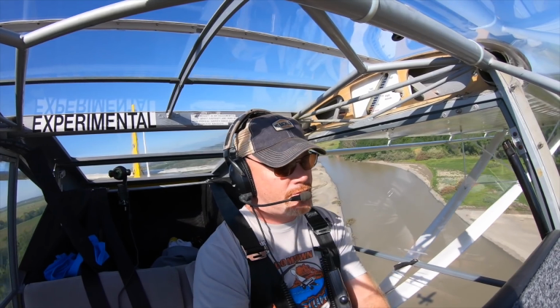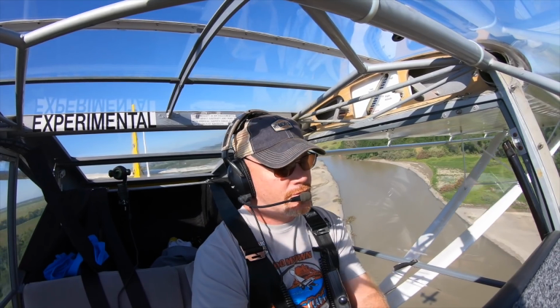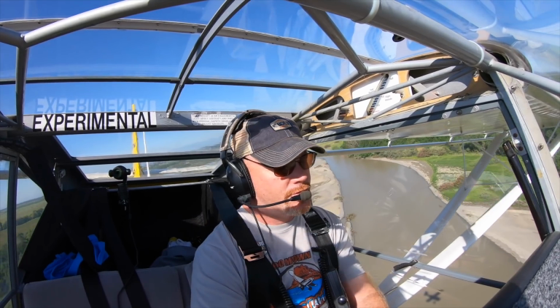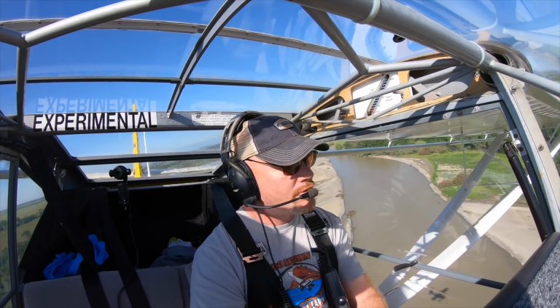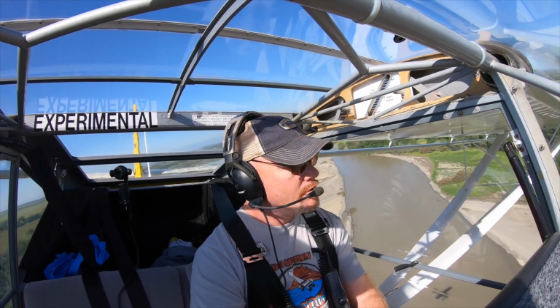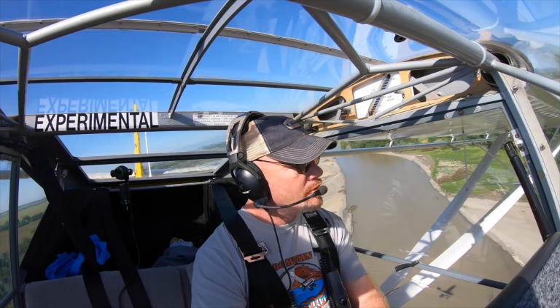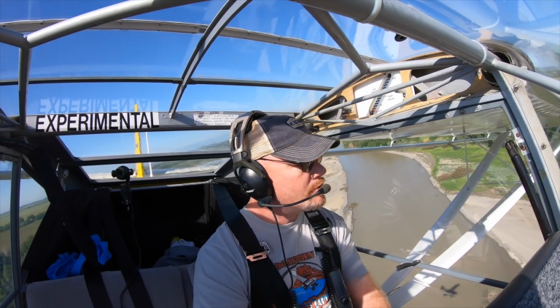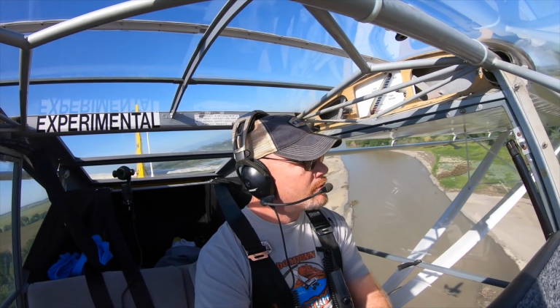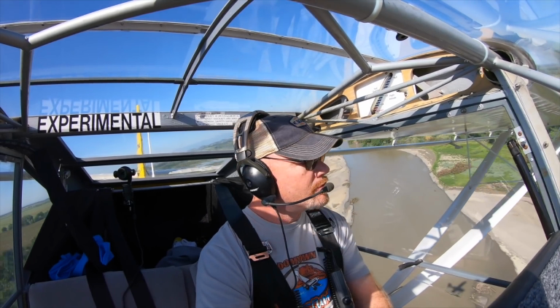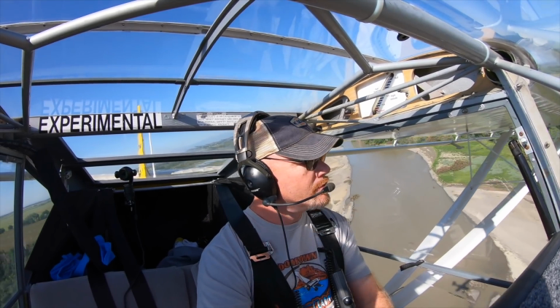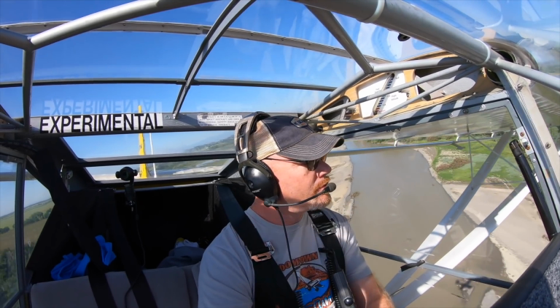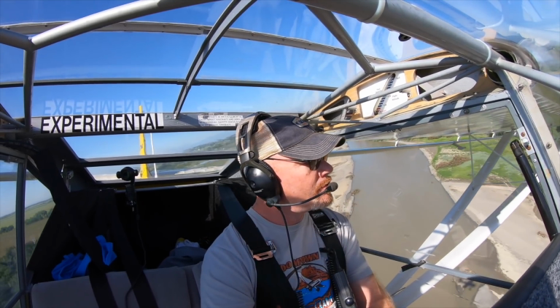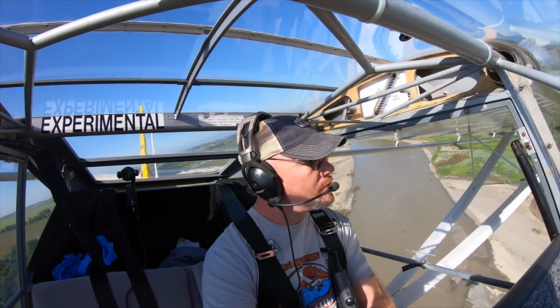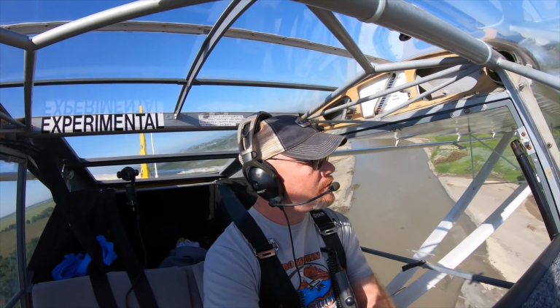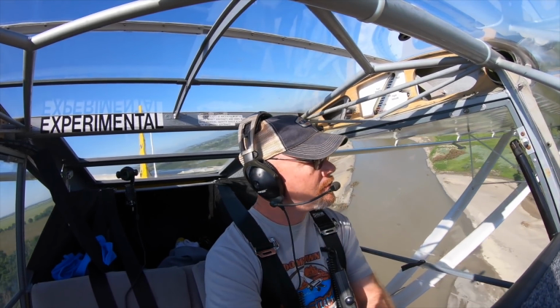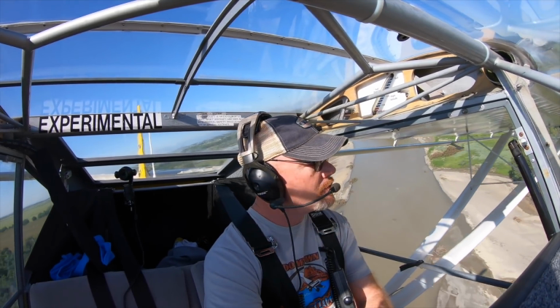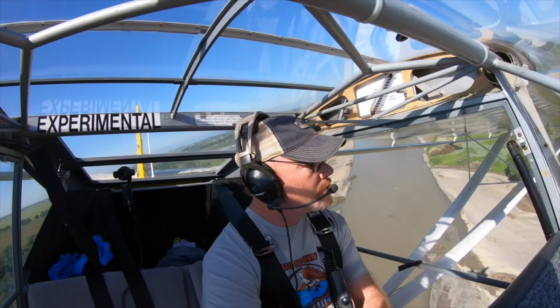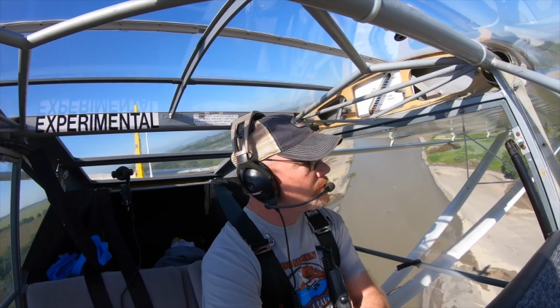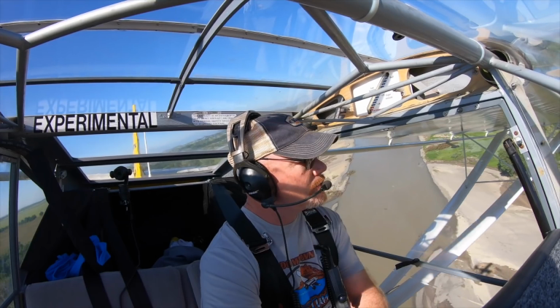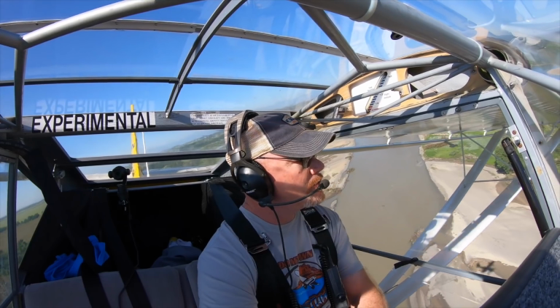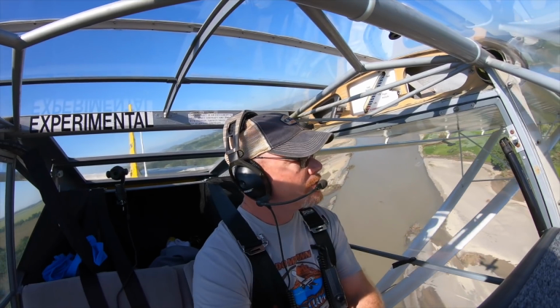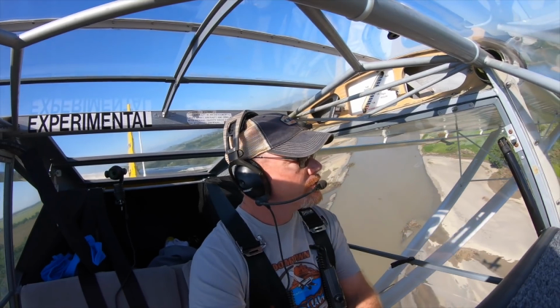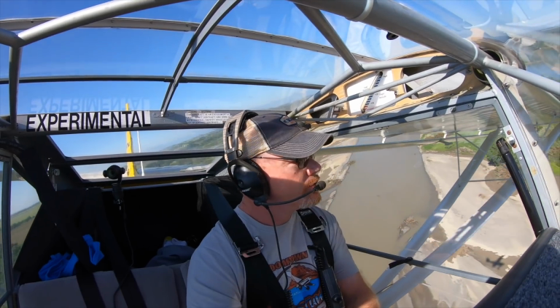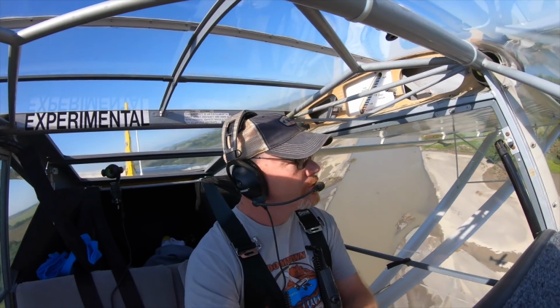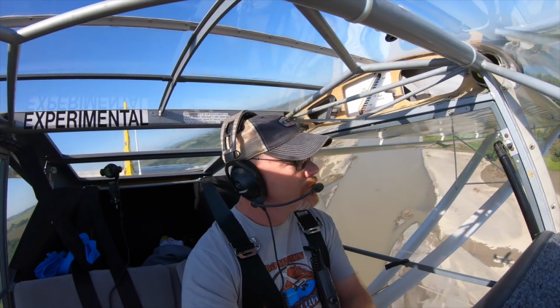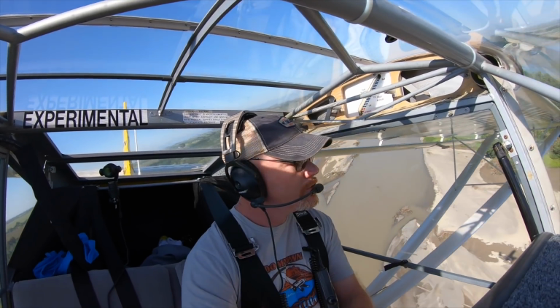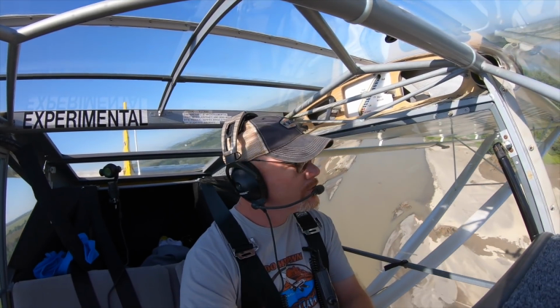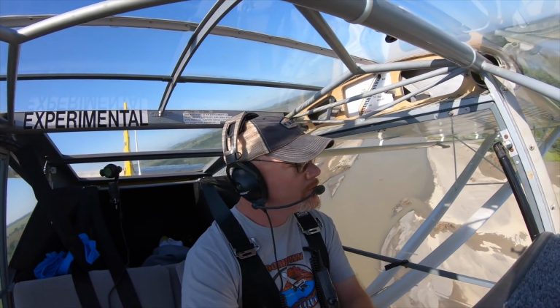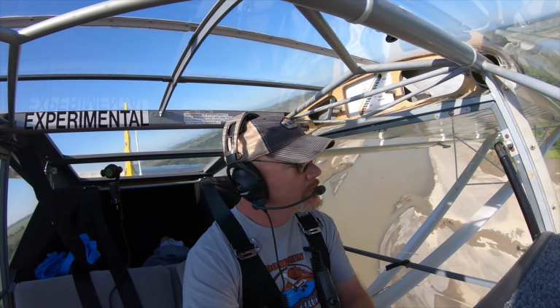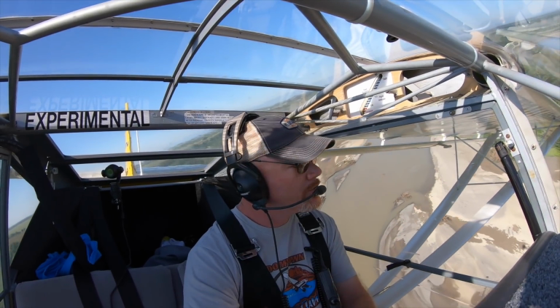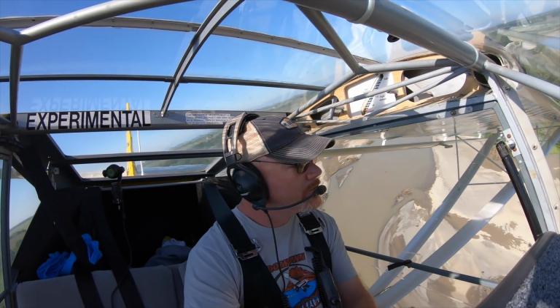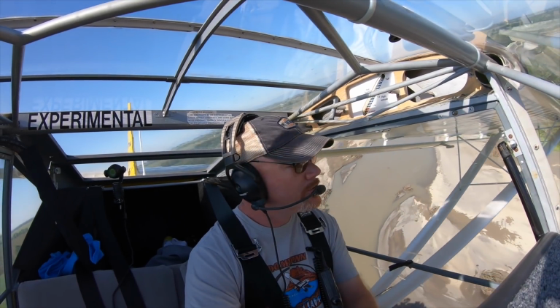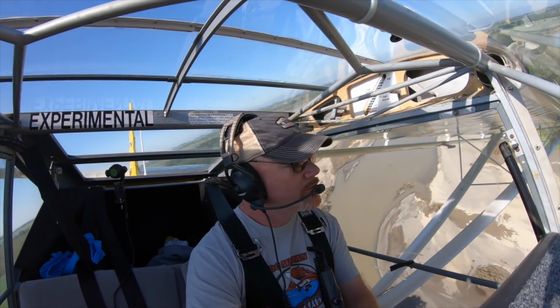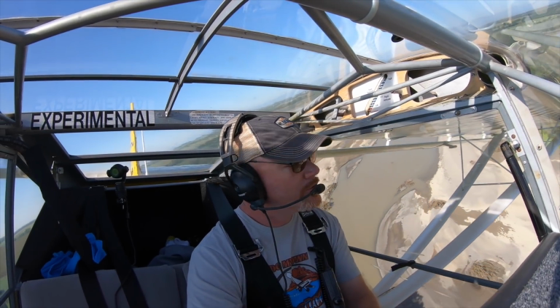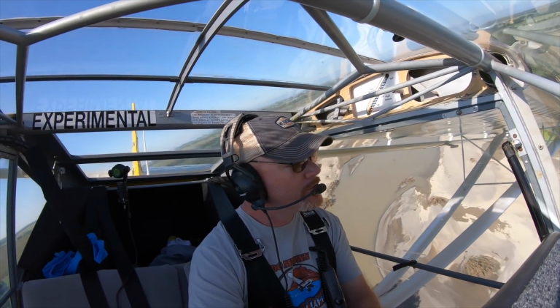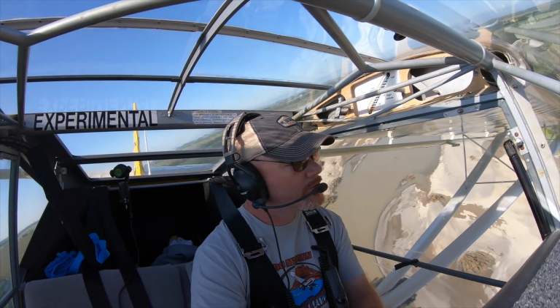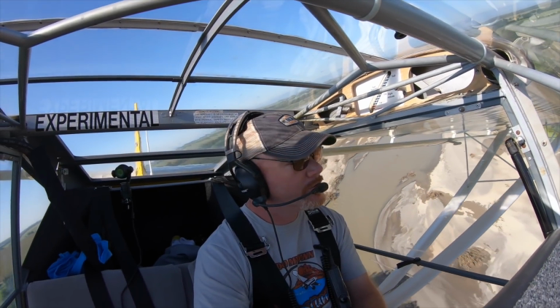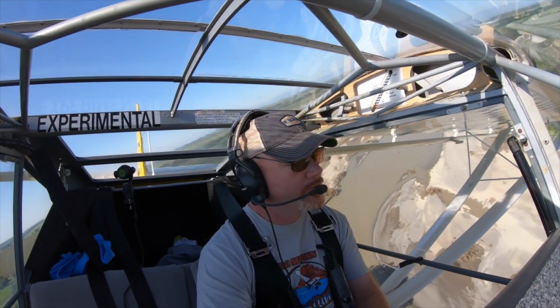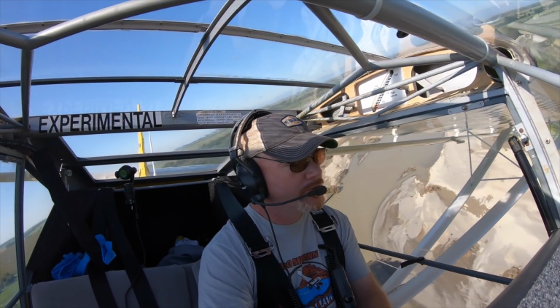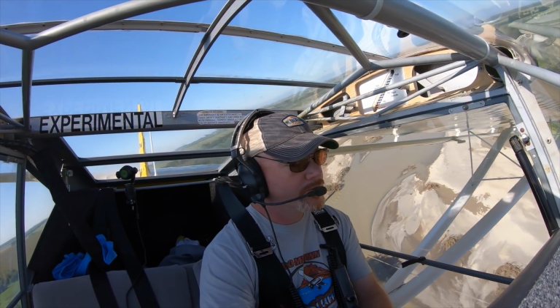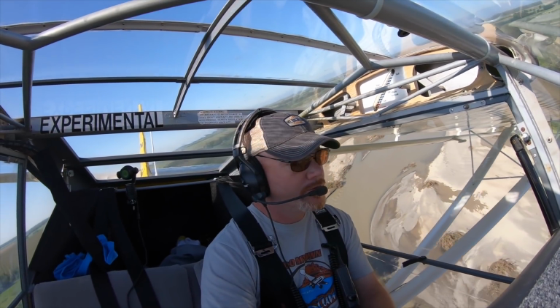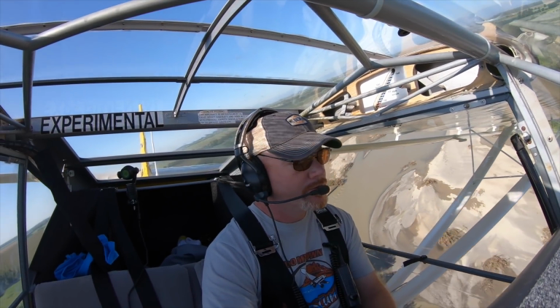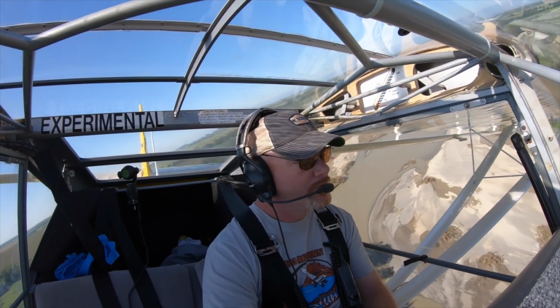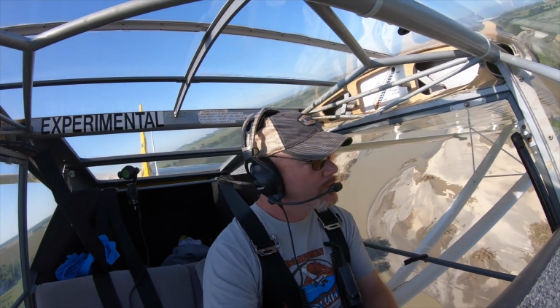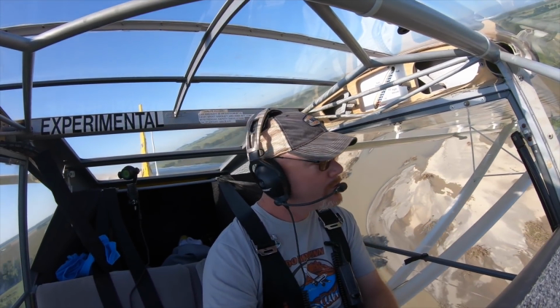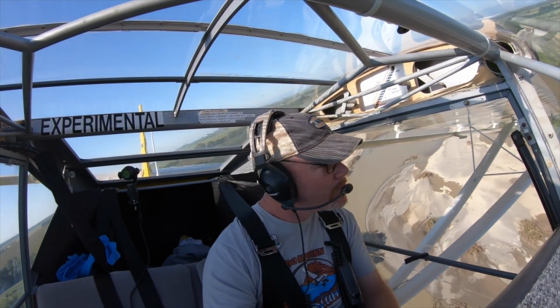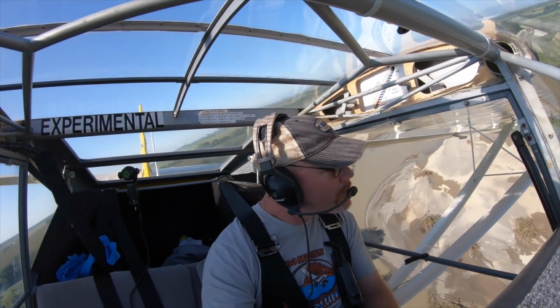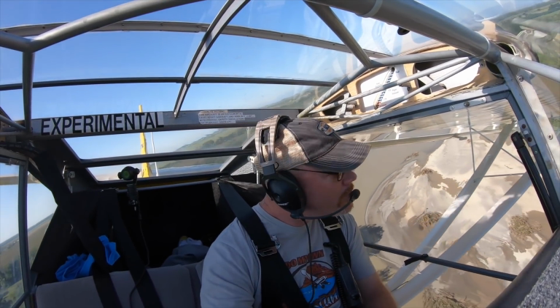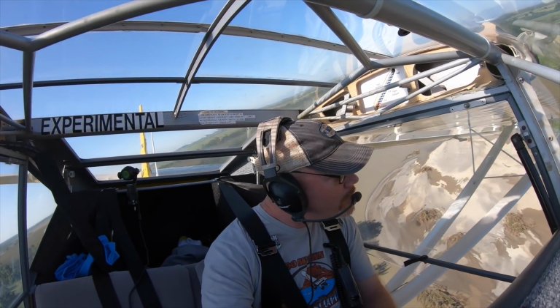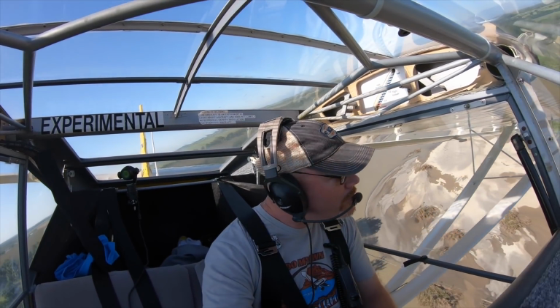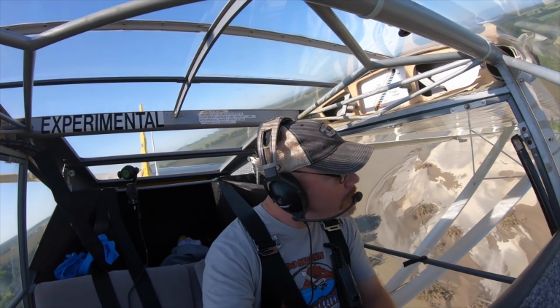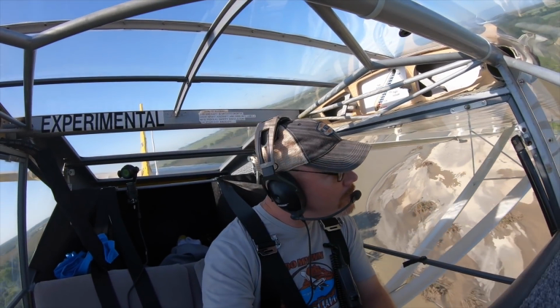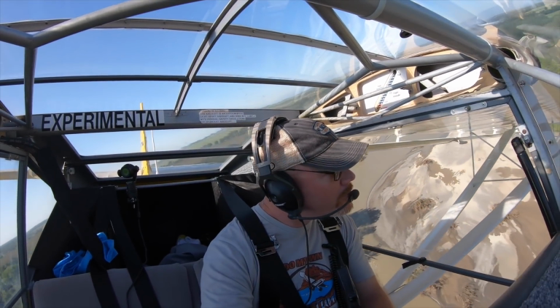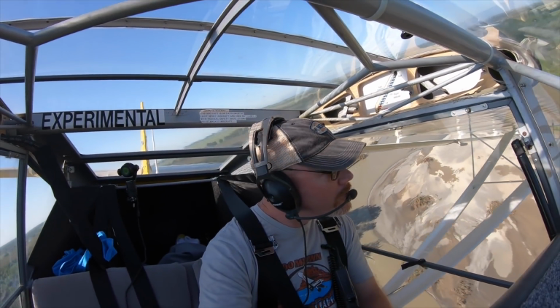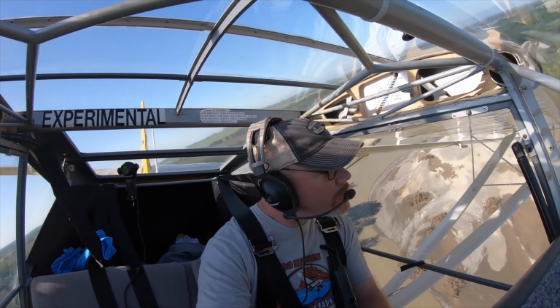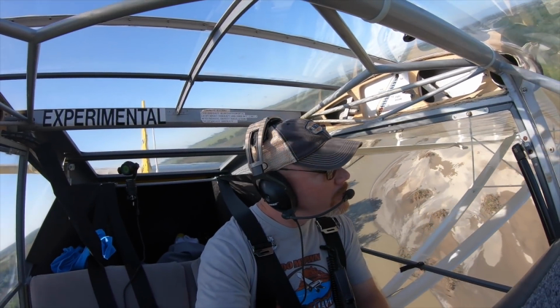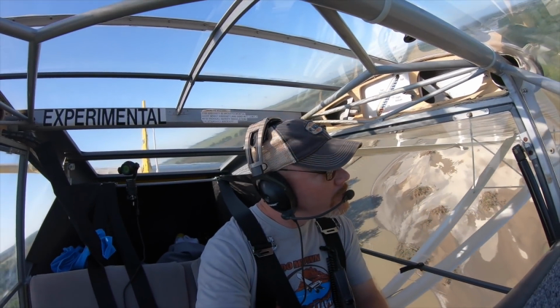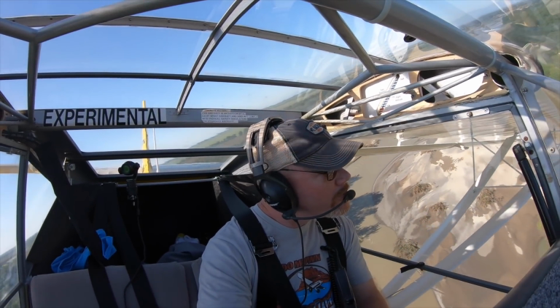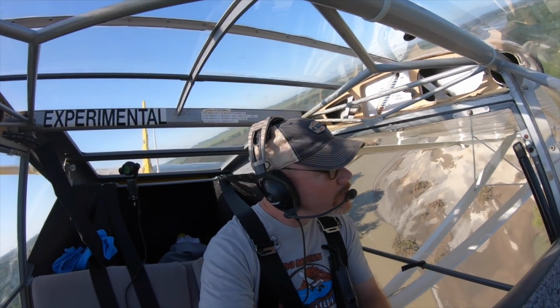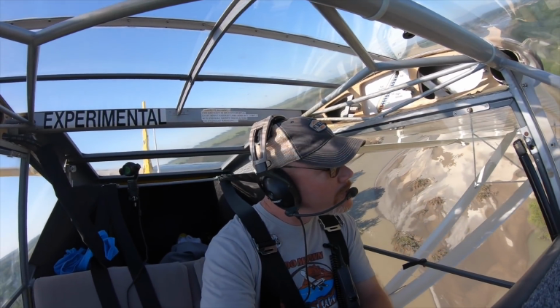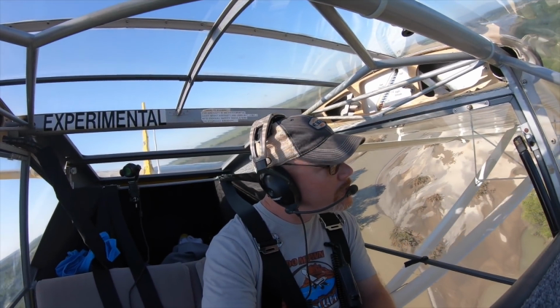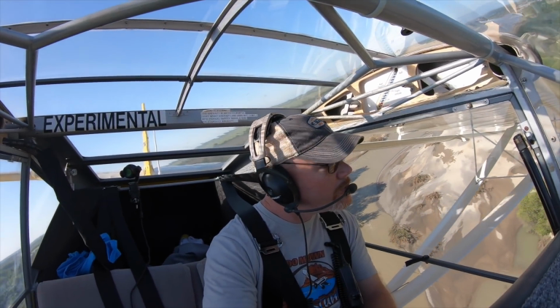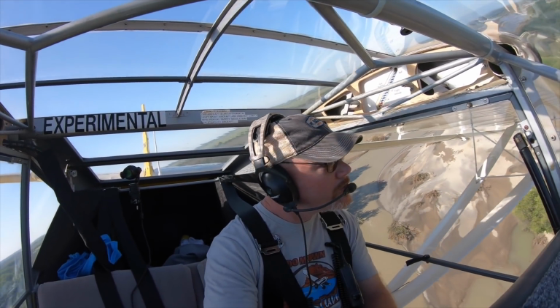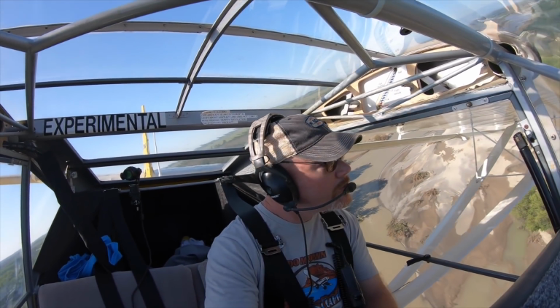I'm going to wrap it up here and leave you with a little preview of my next flying video — I'm out testing the new gear on the Kitfox 5.